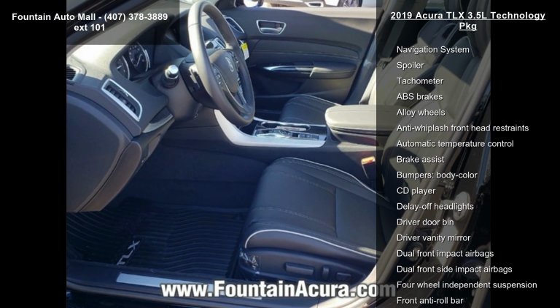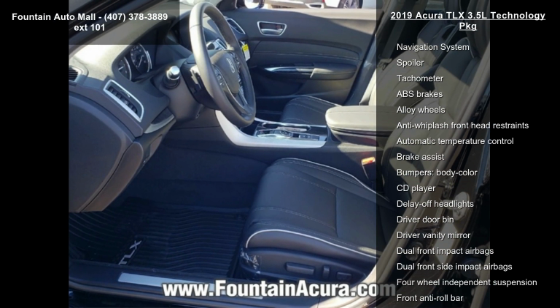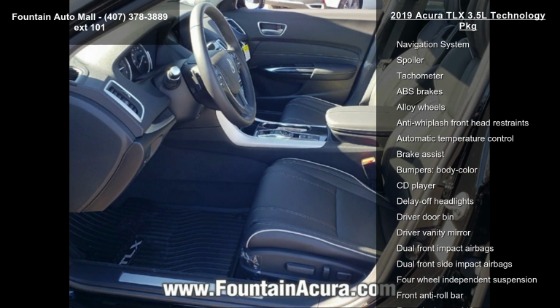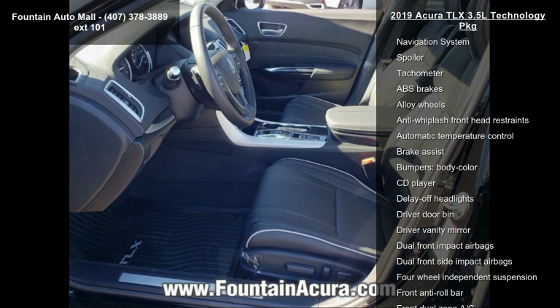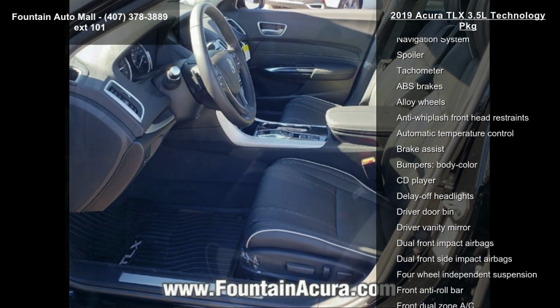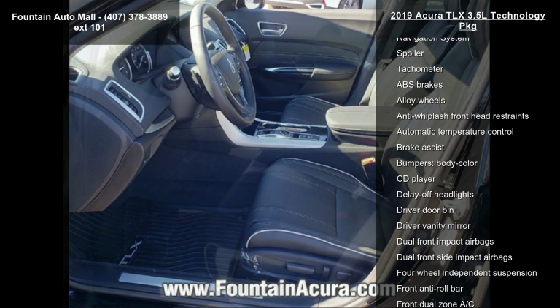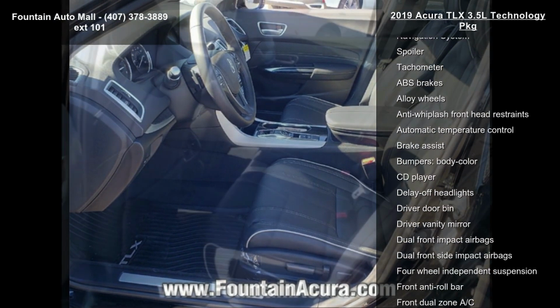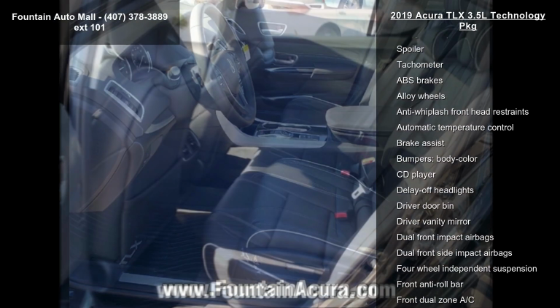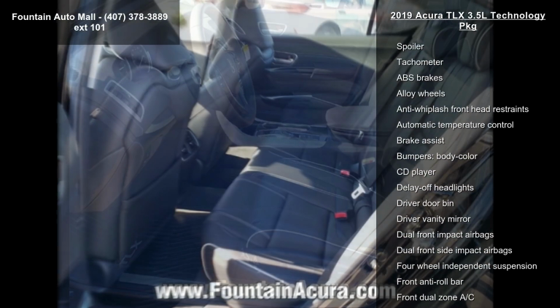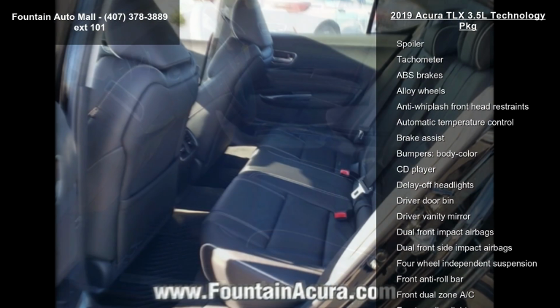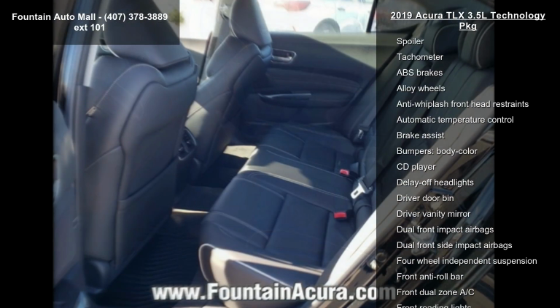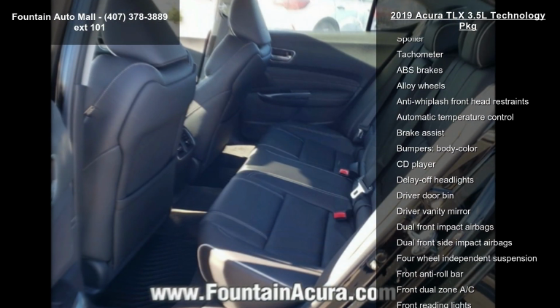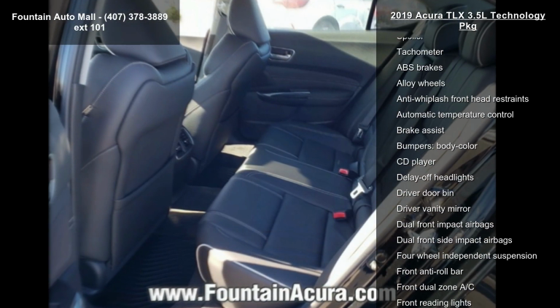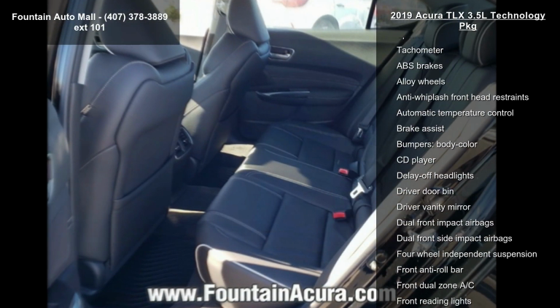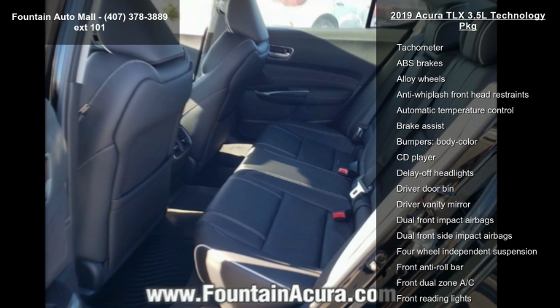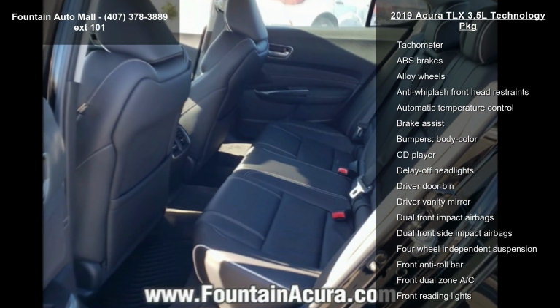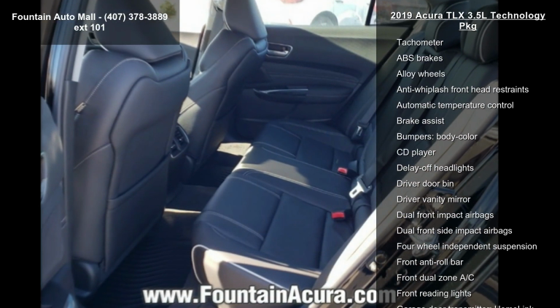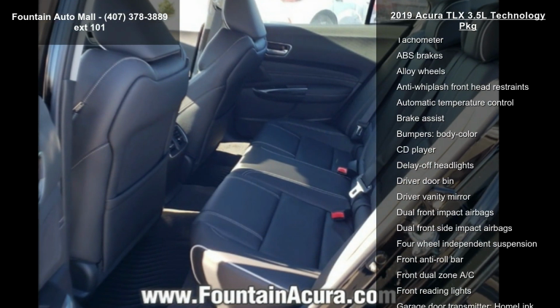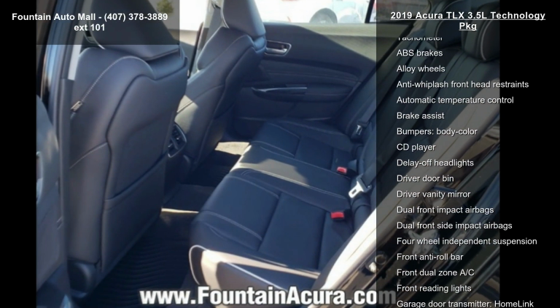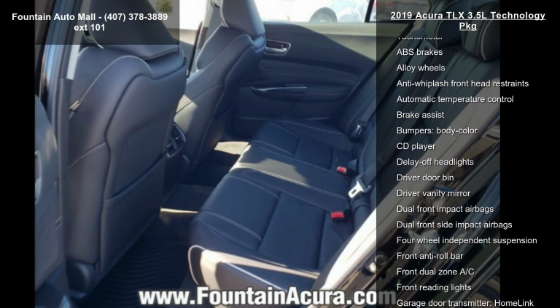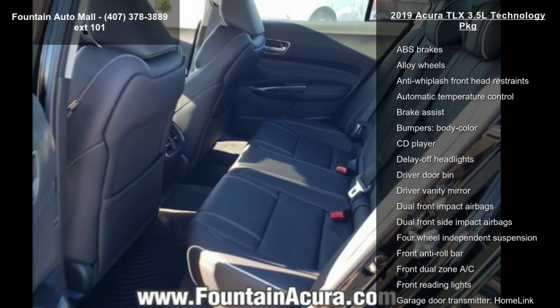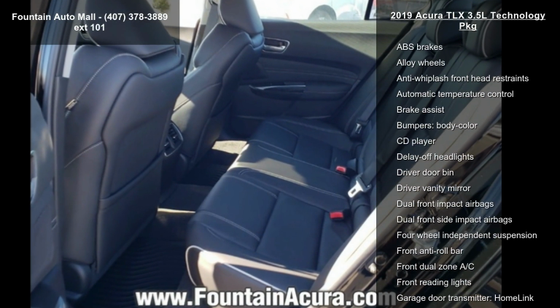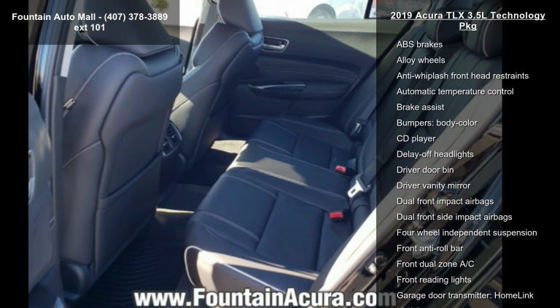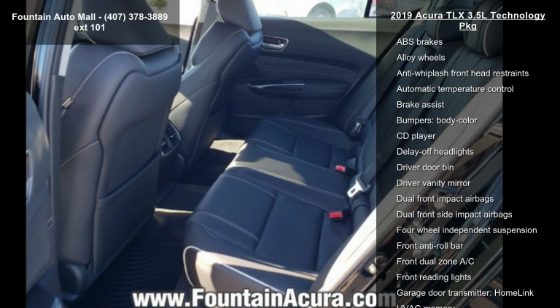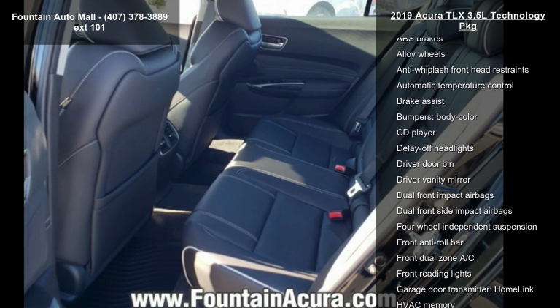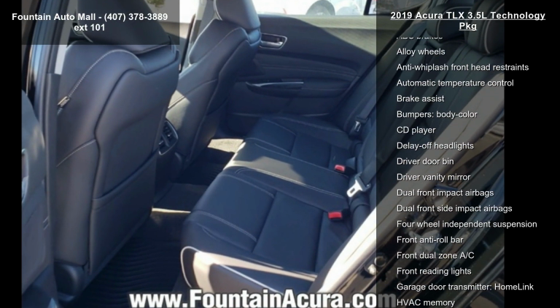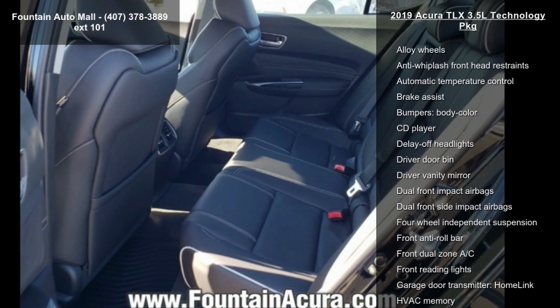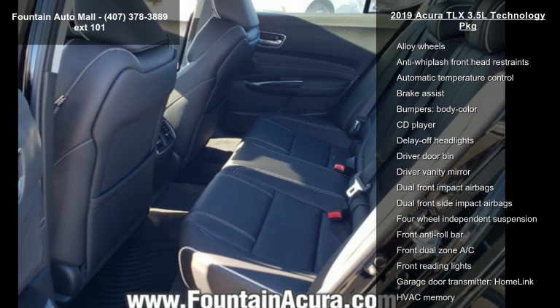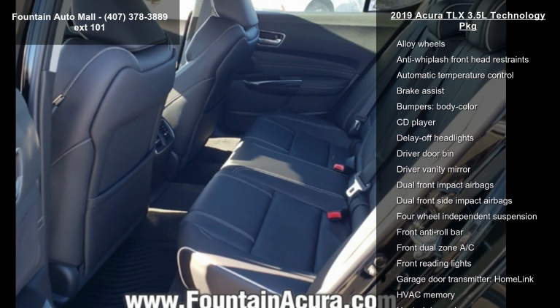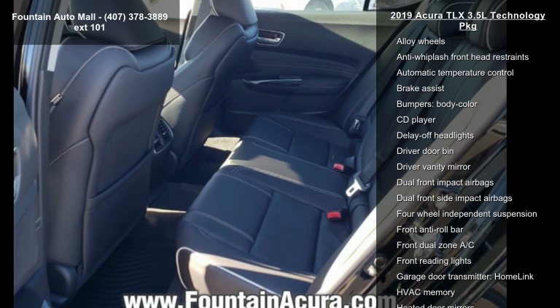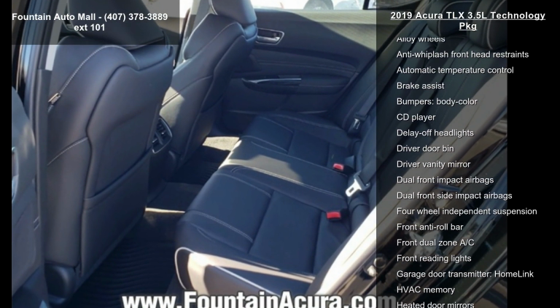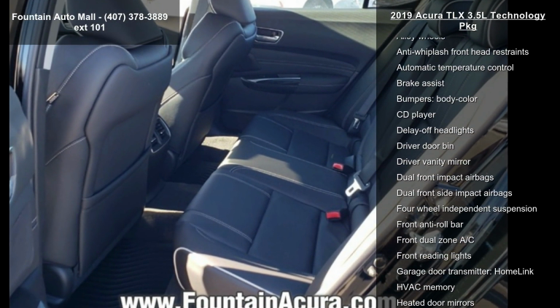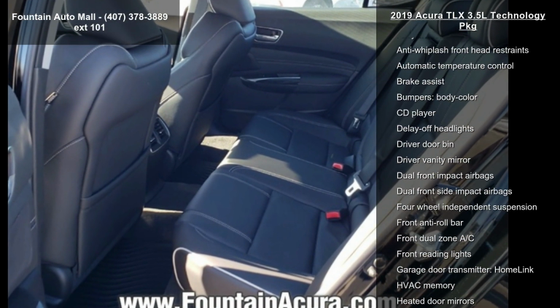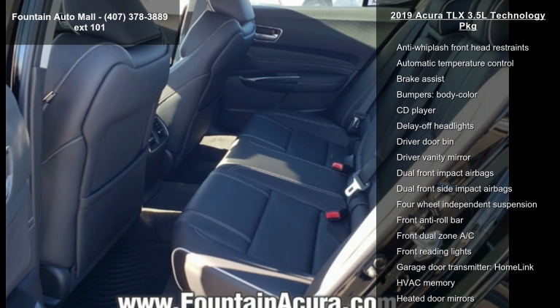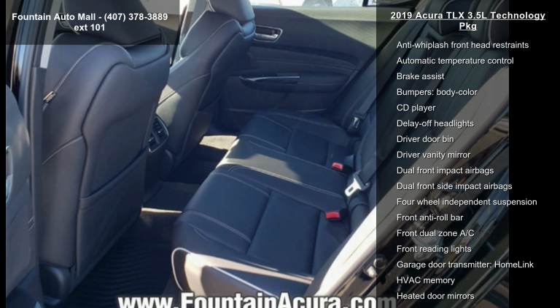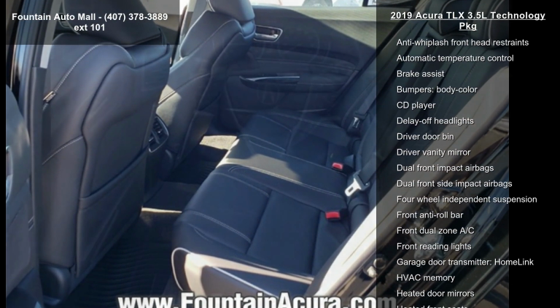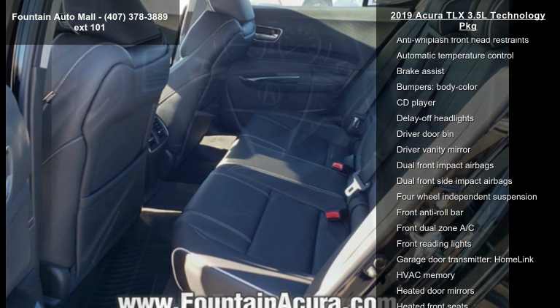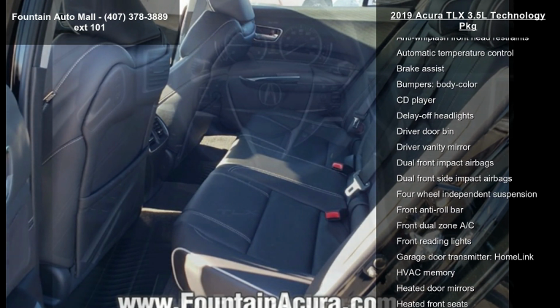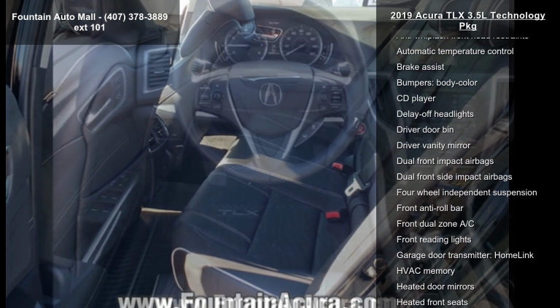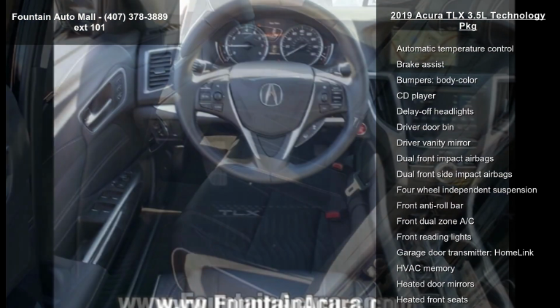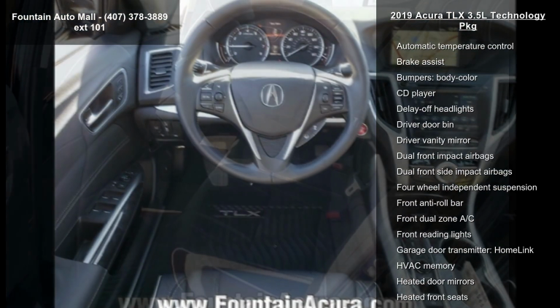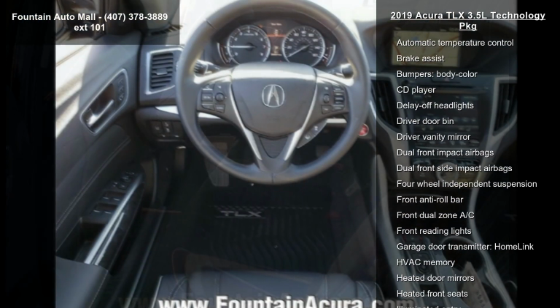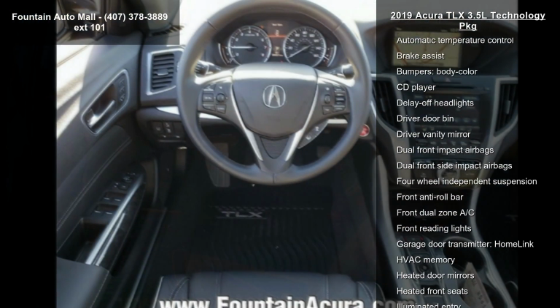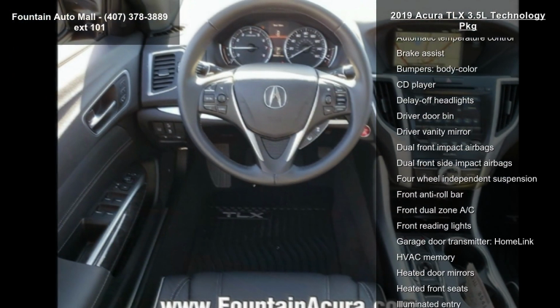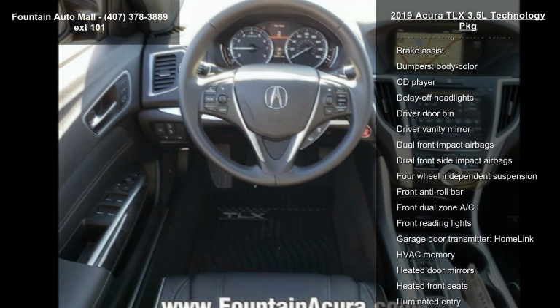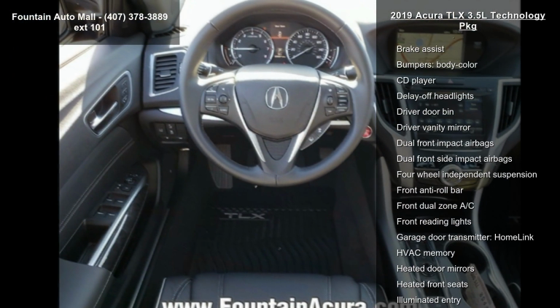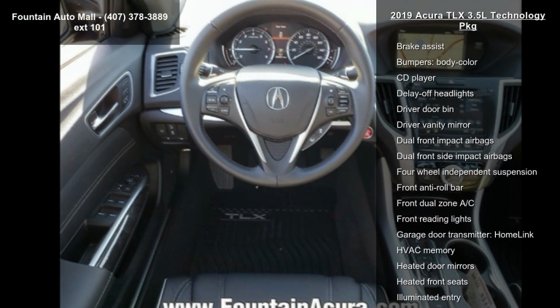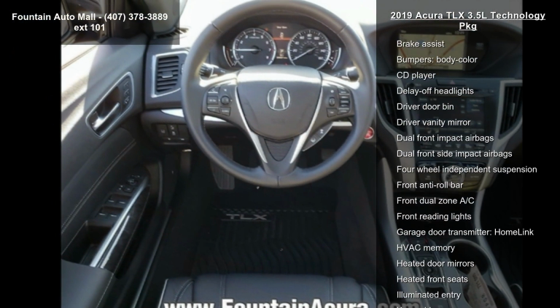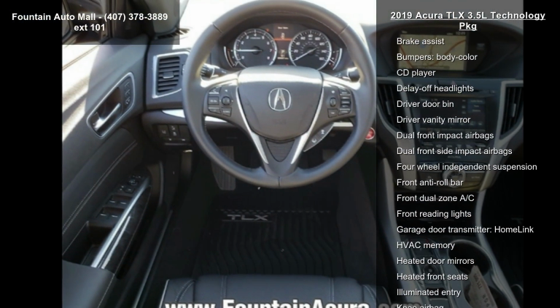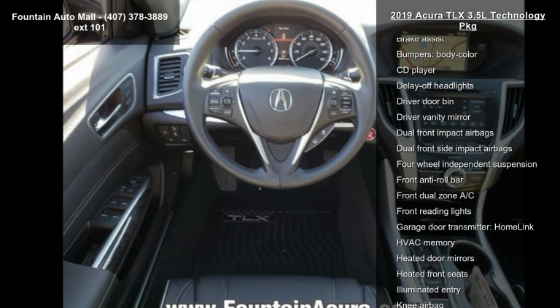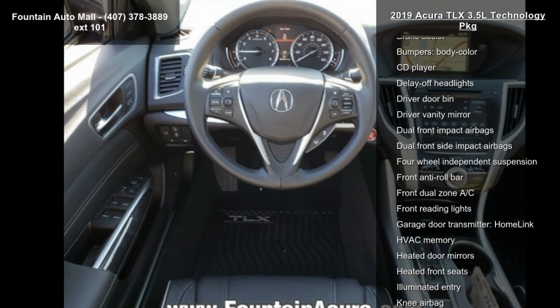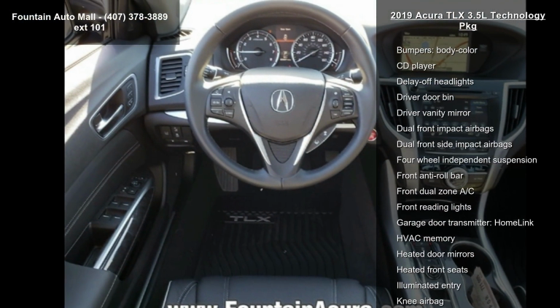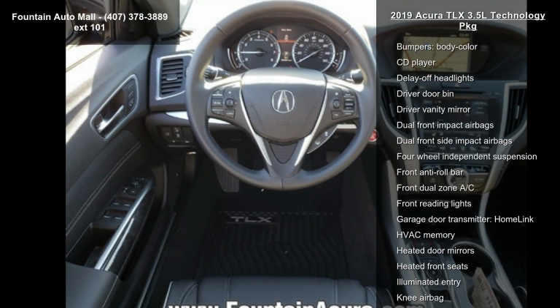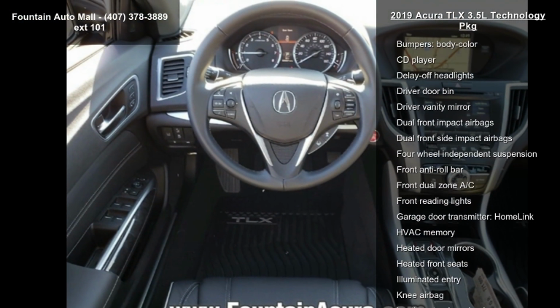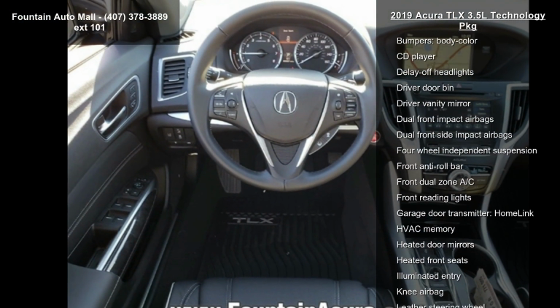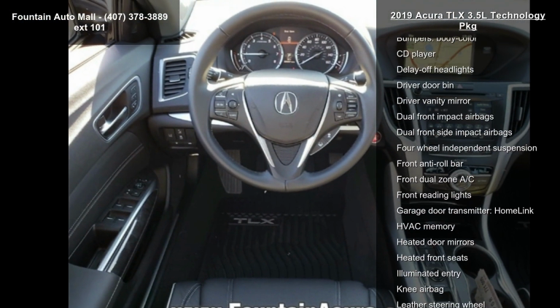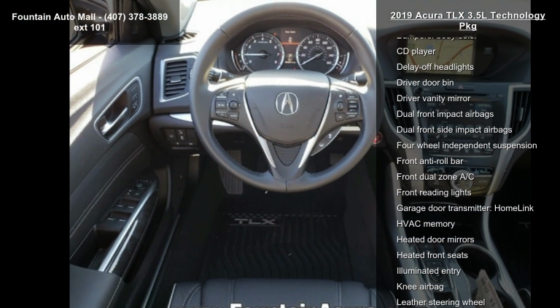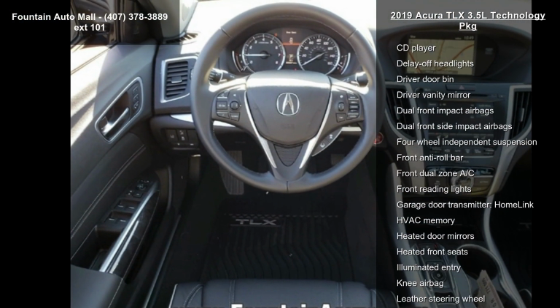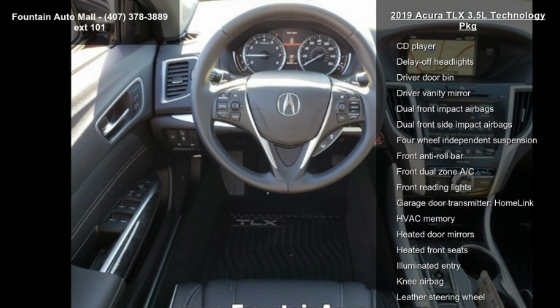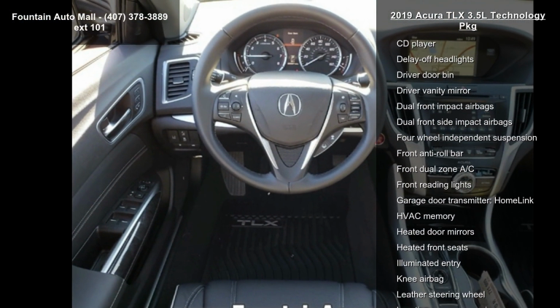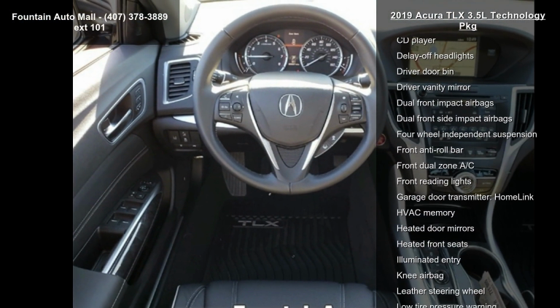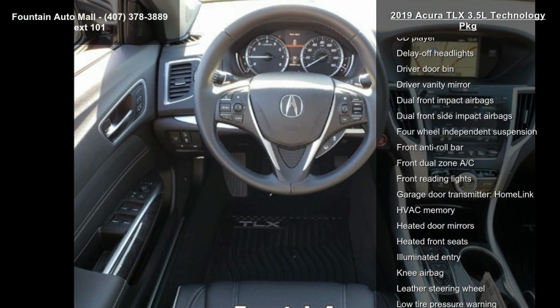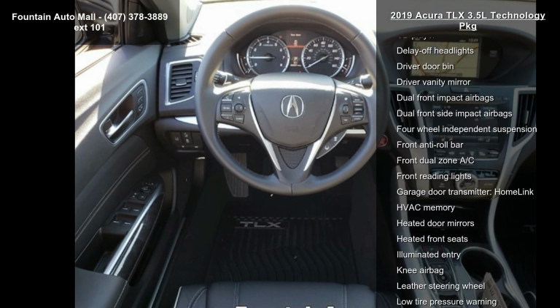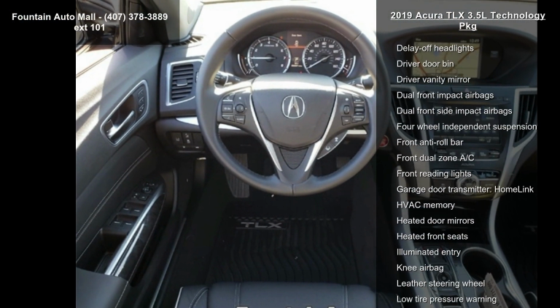4-Wheel Disc Brakes, air conditioning, electronic stability control, front bucket seats, and navigation system.